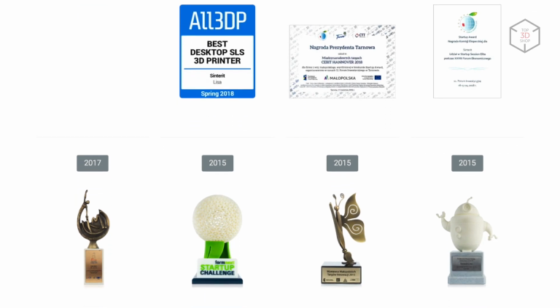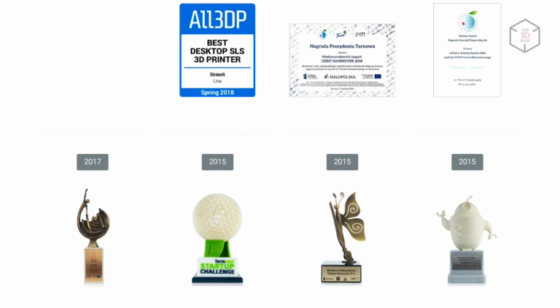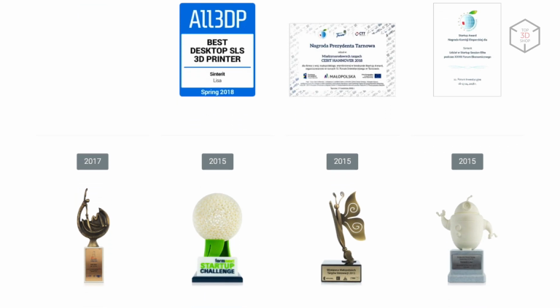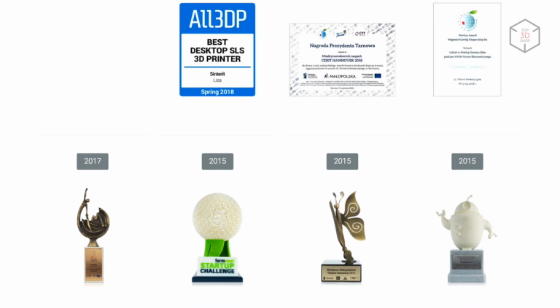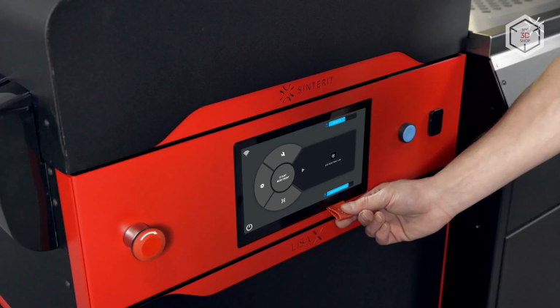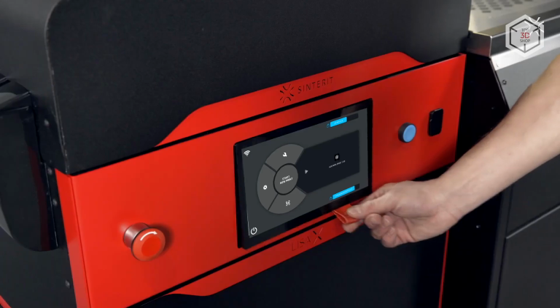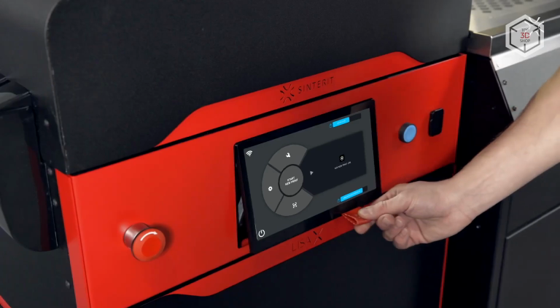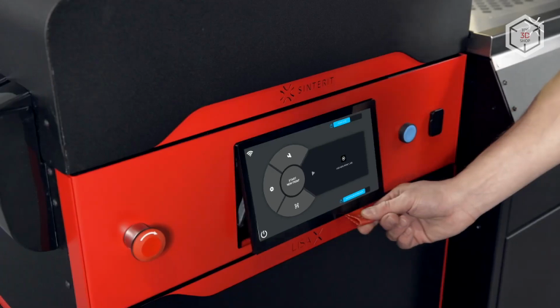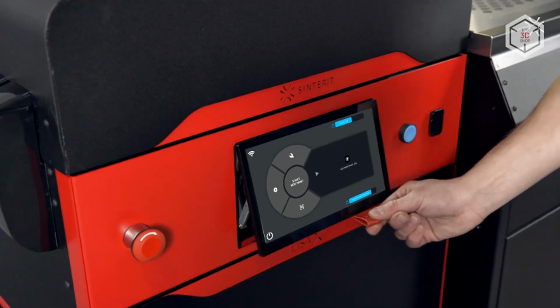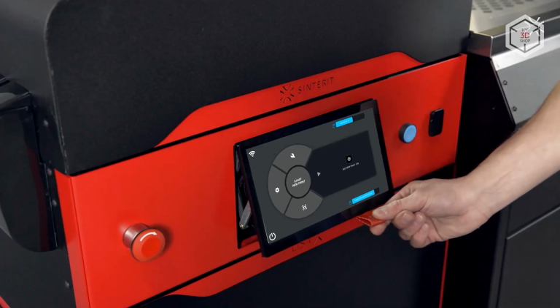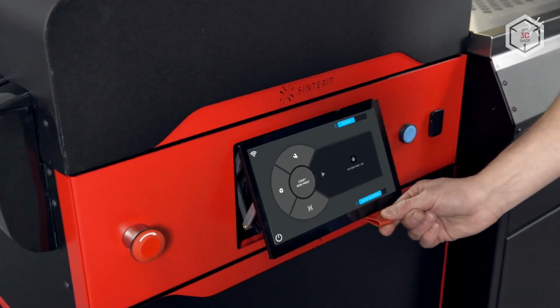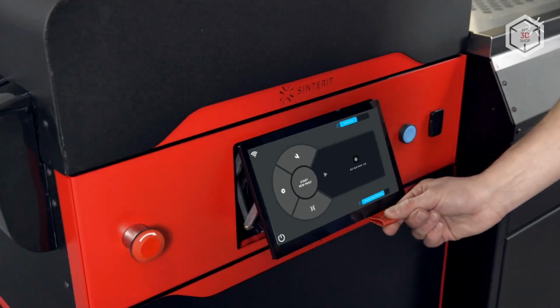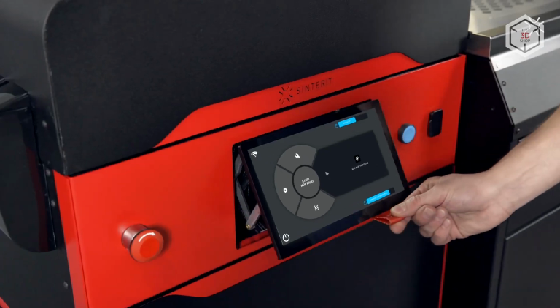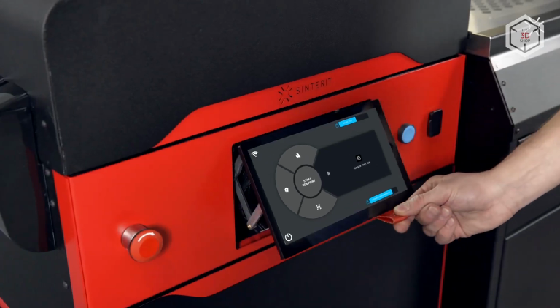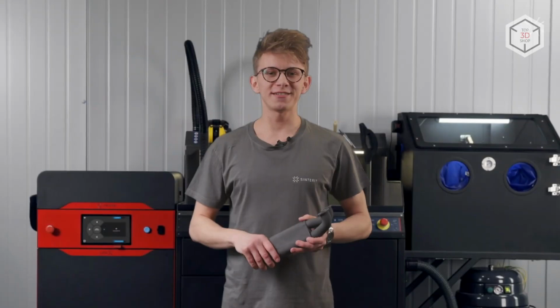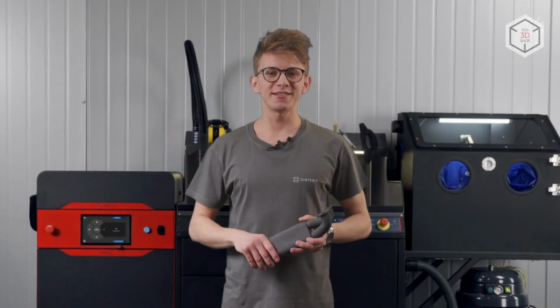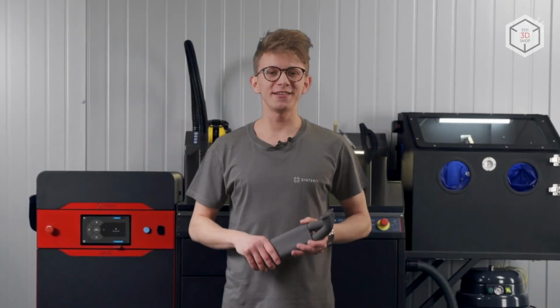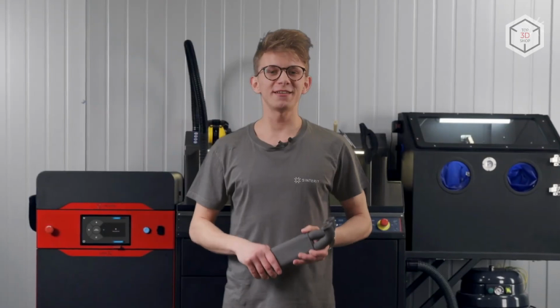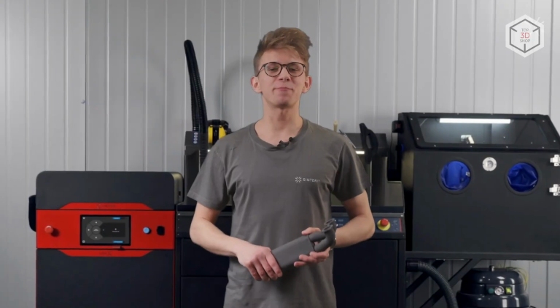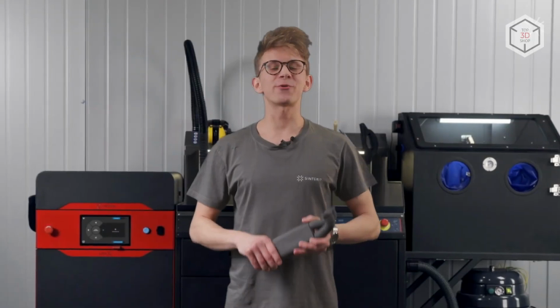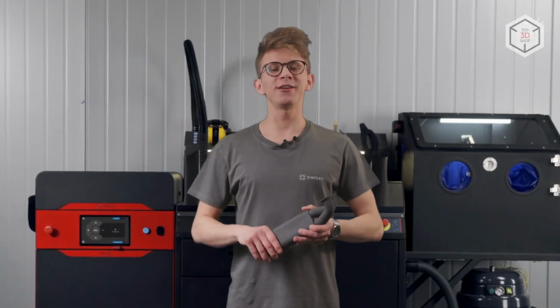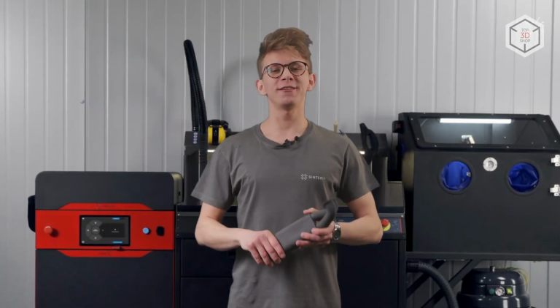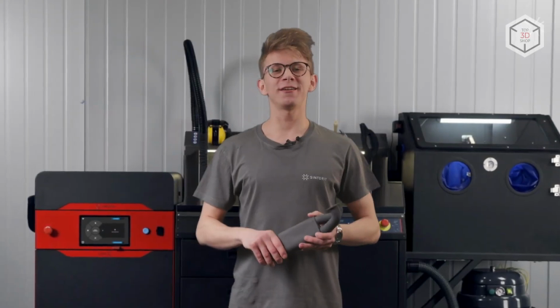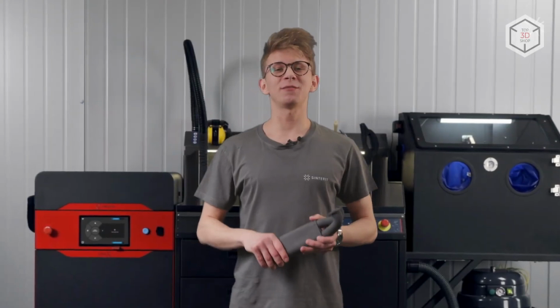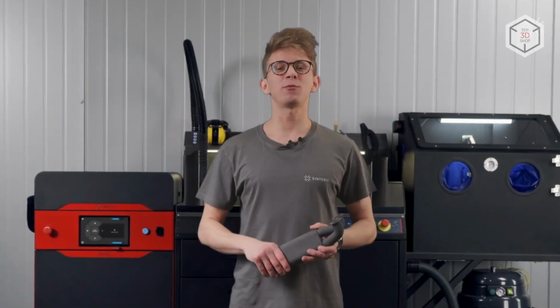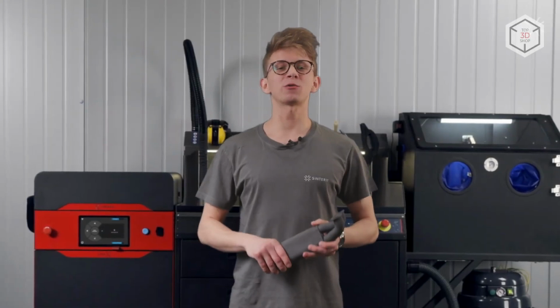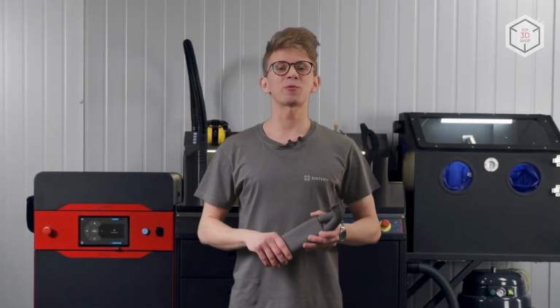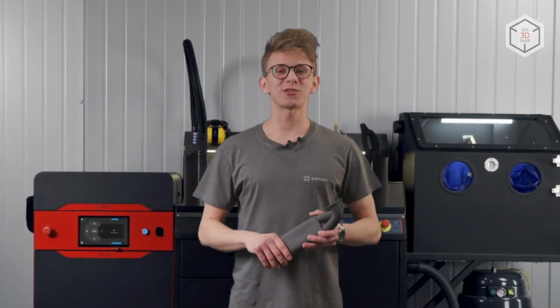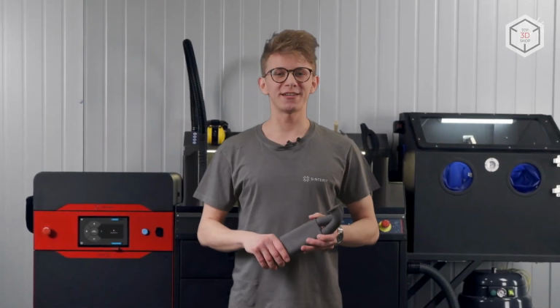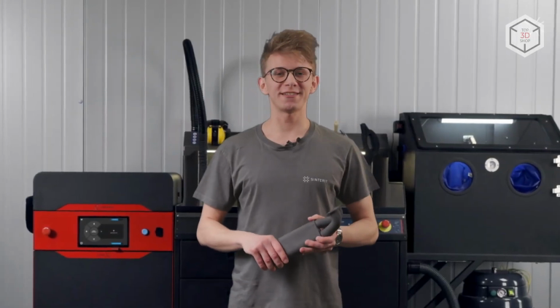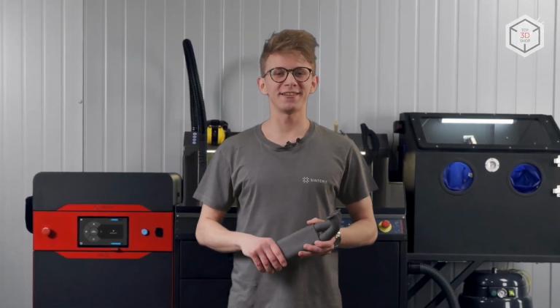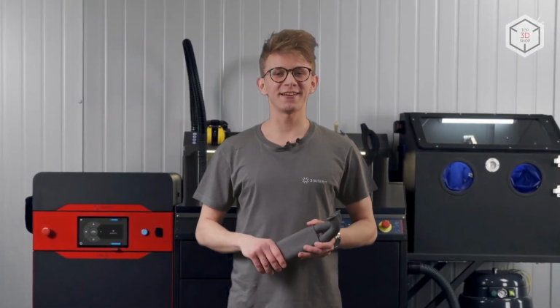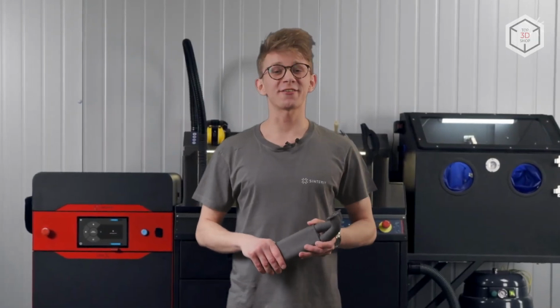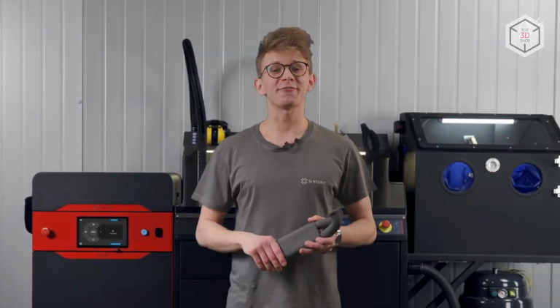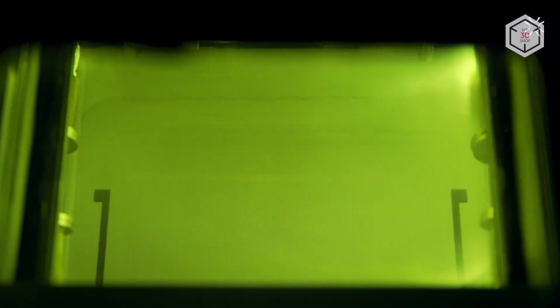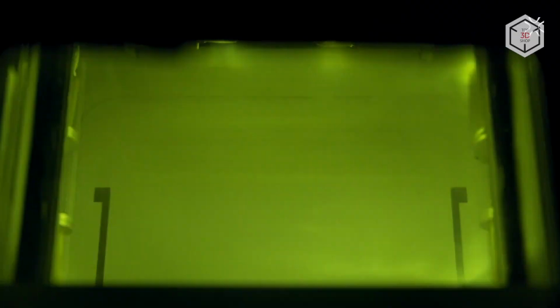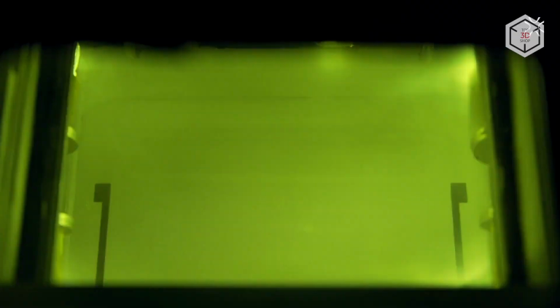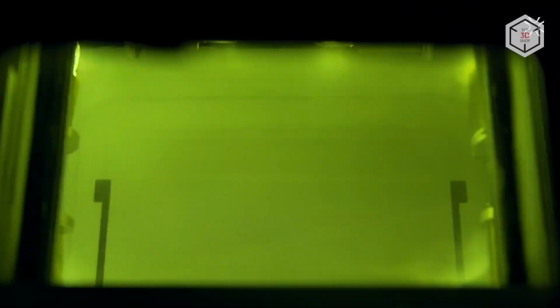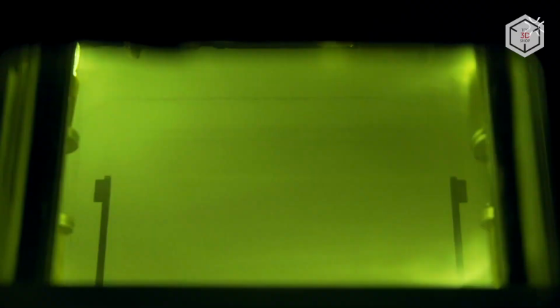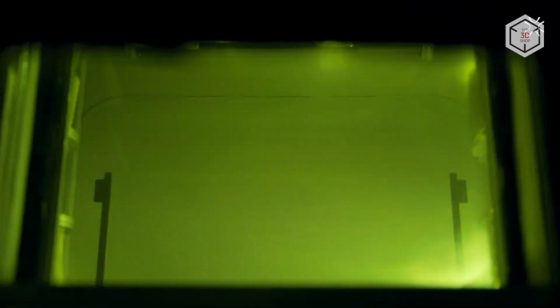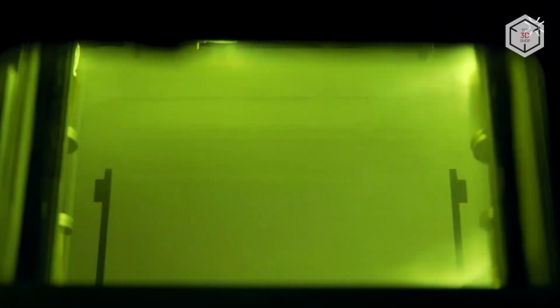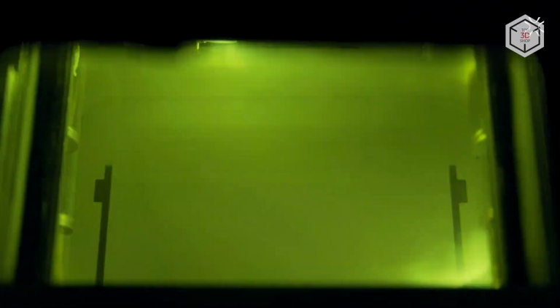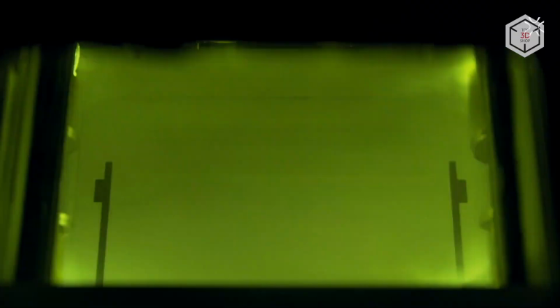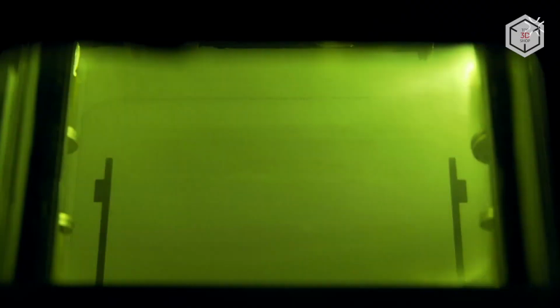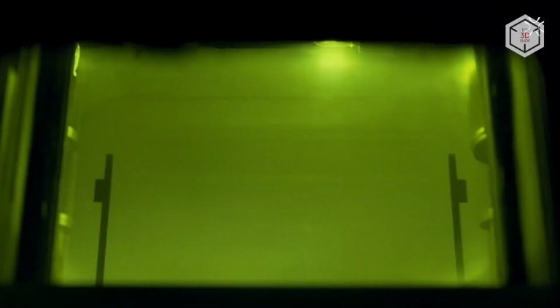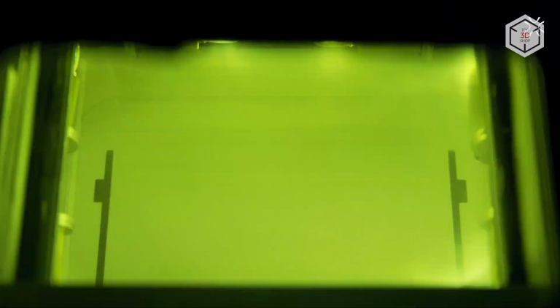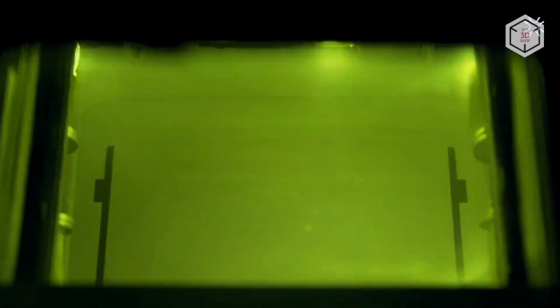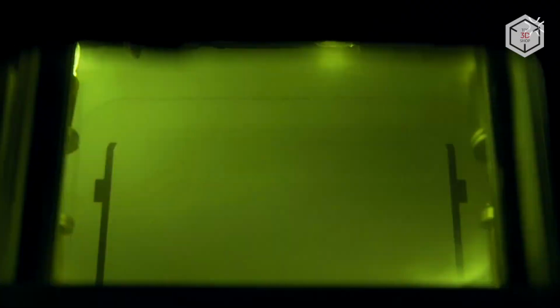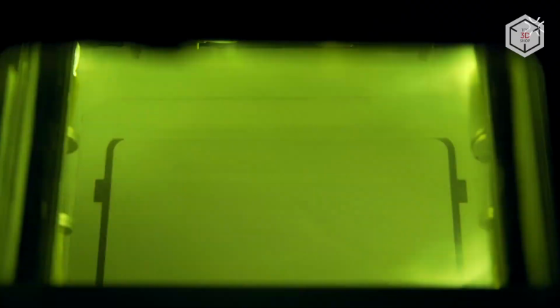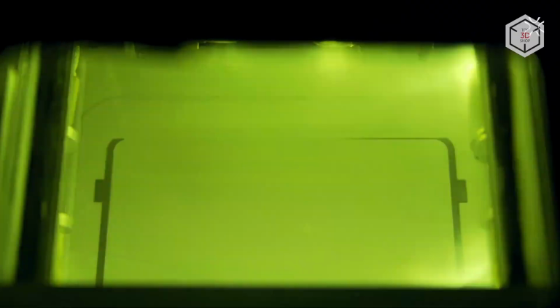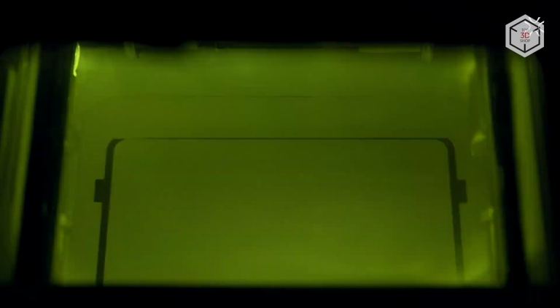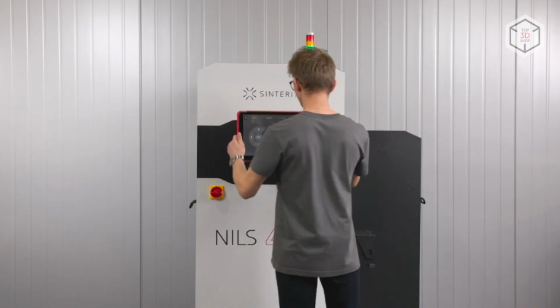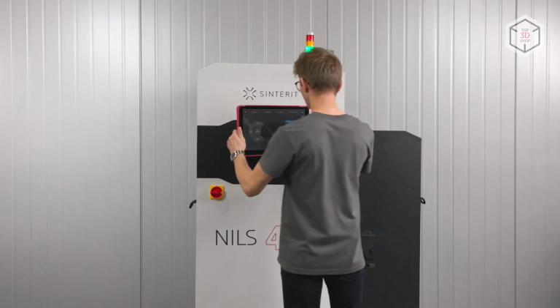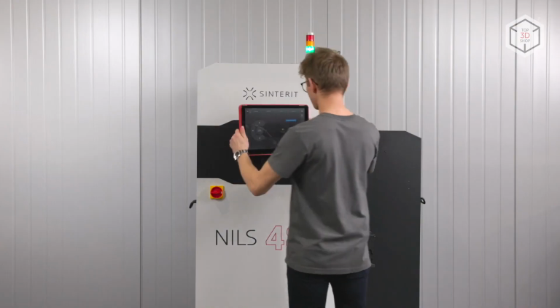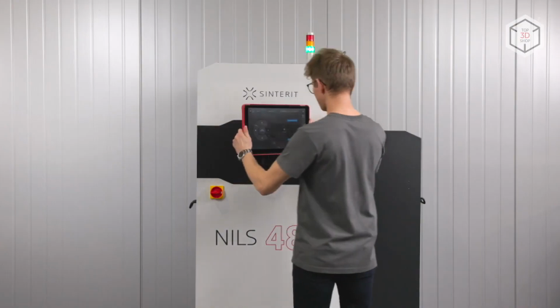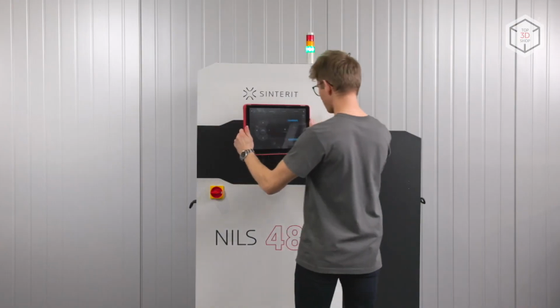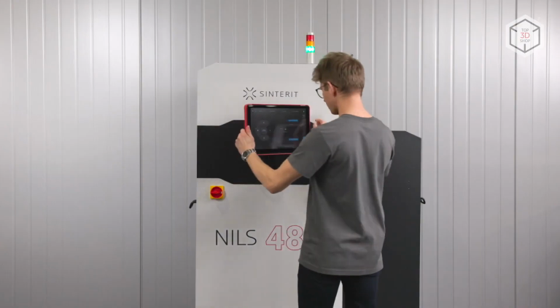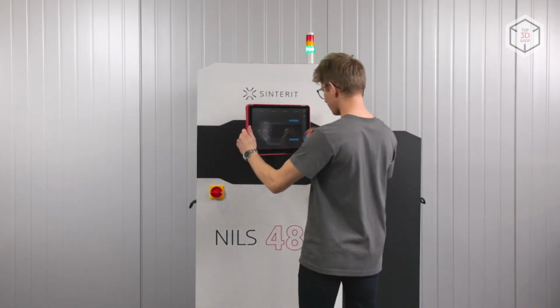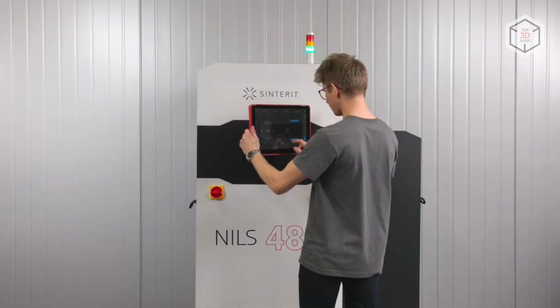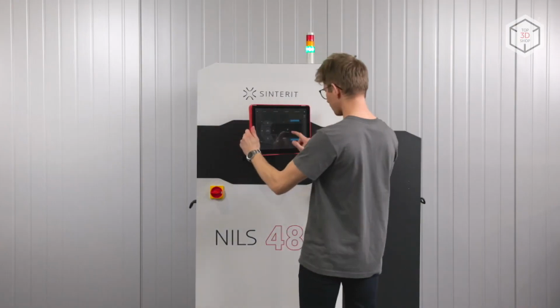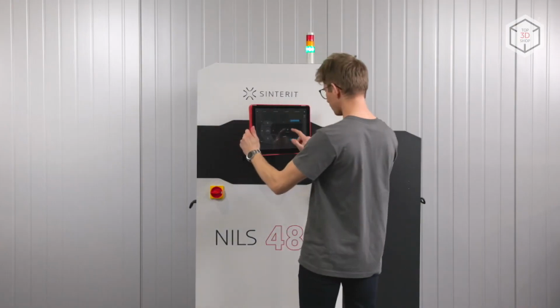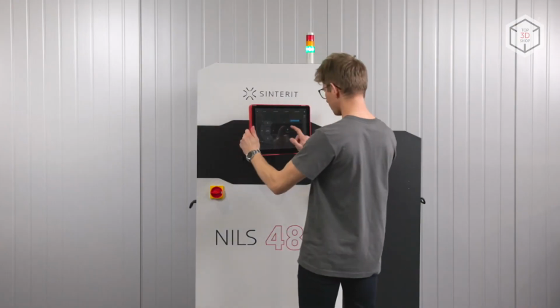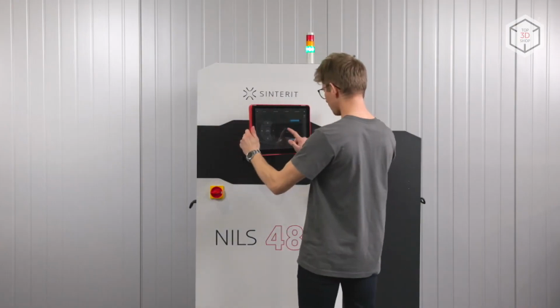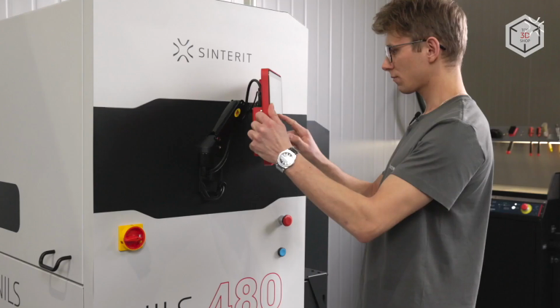In 2019, Sinterit entered the professional industrial segment with two new models, the LisaX and Nils 480.